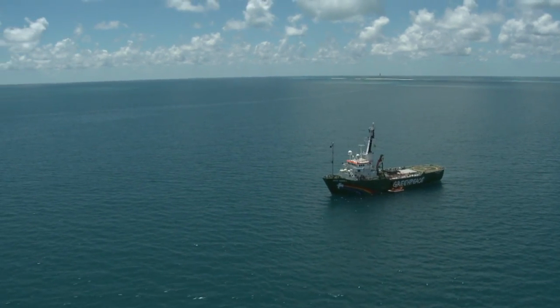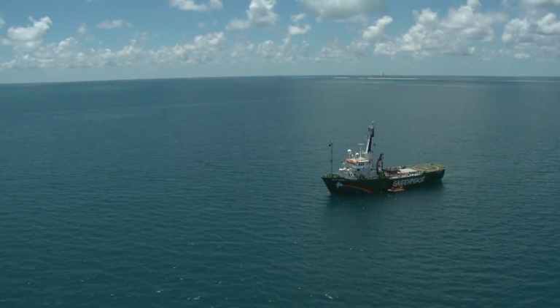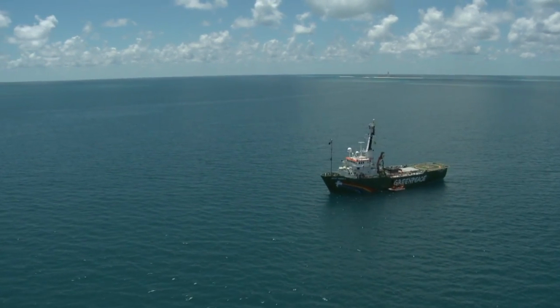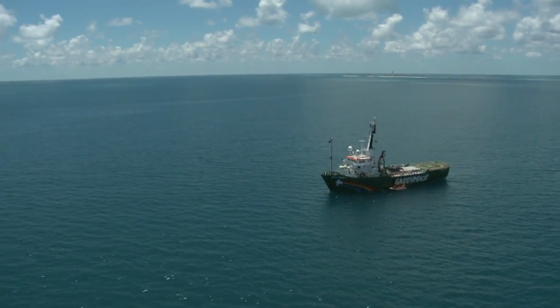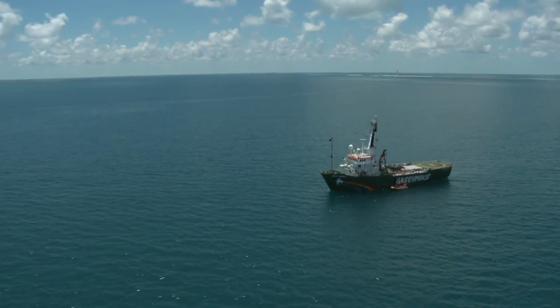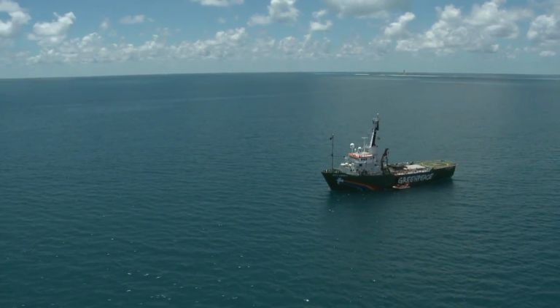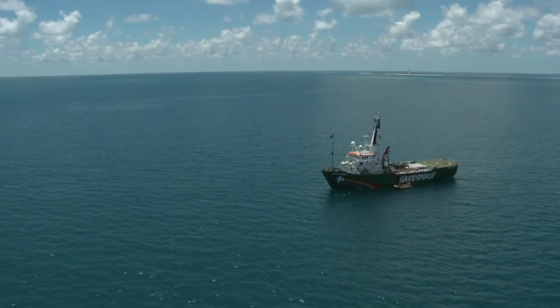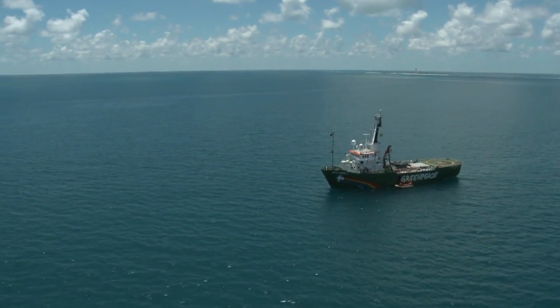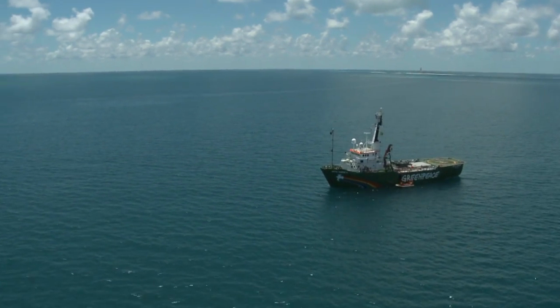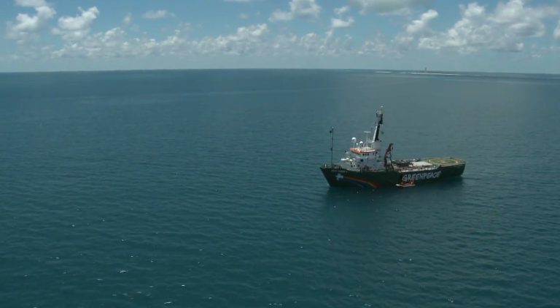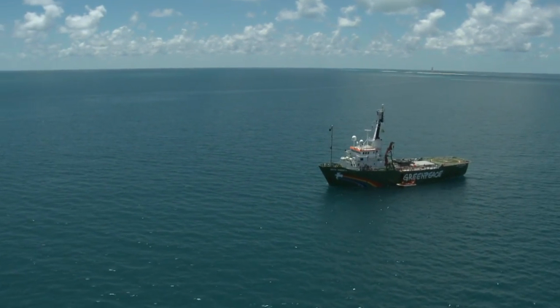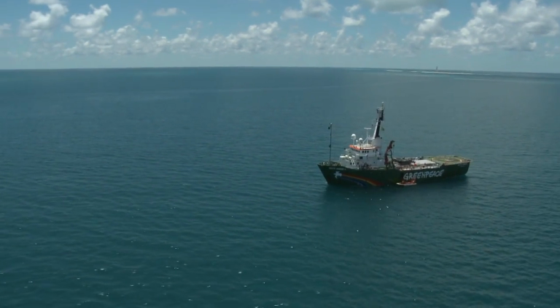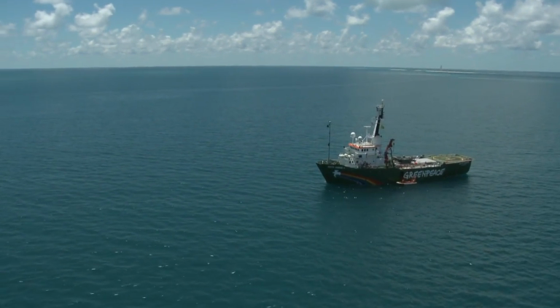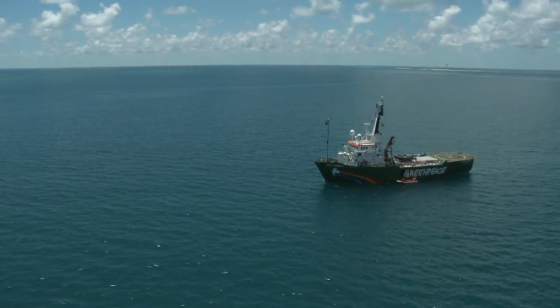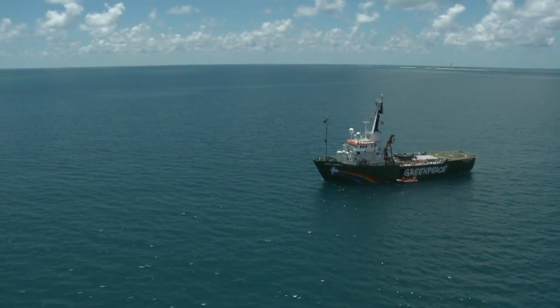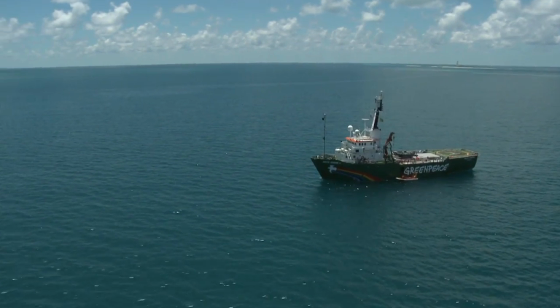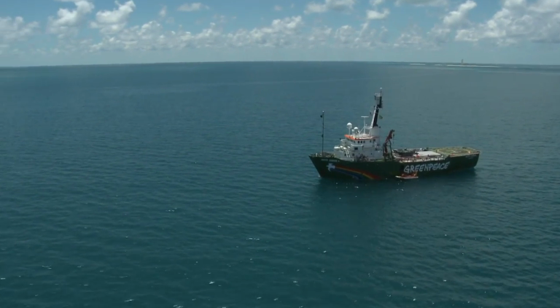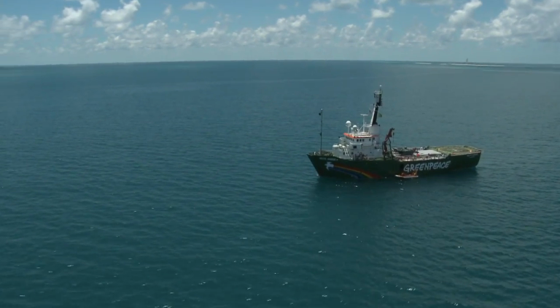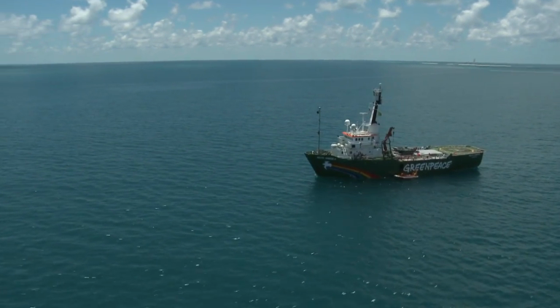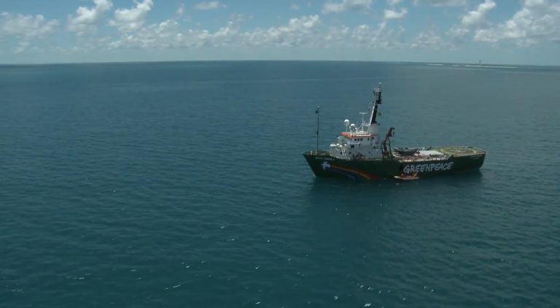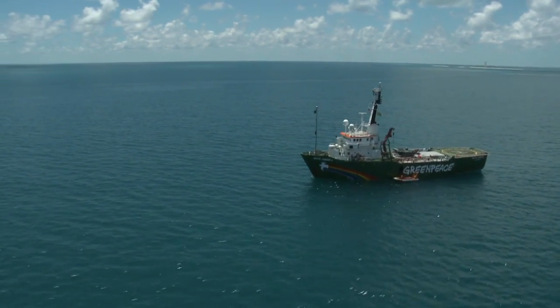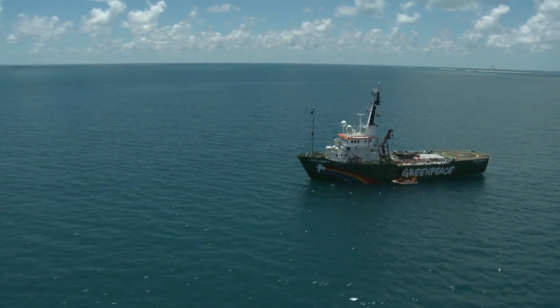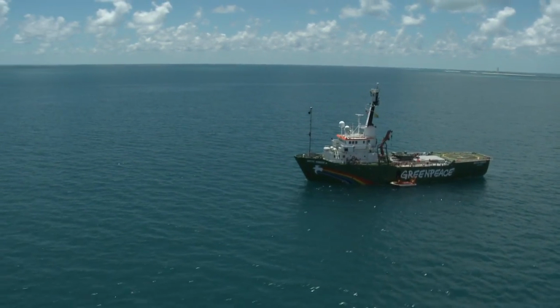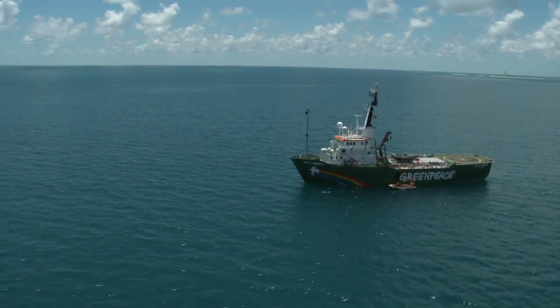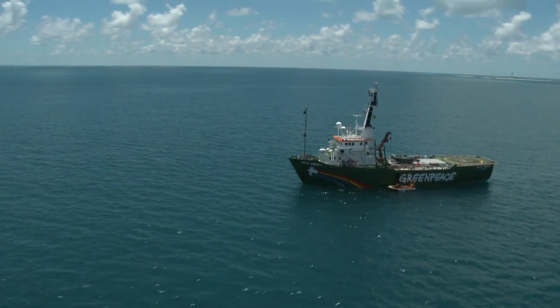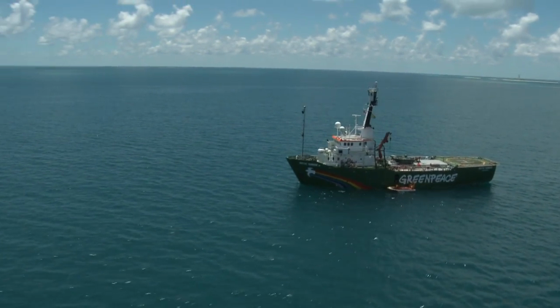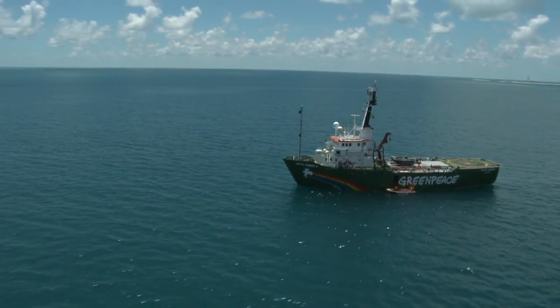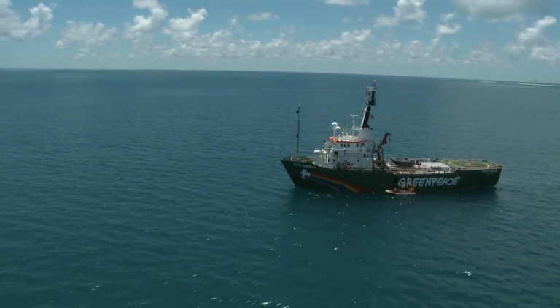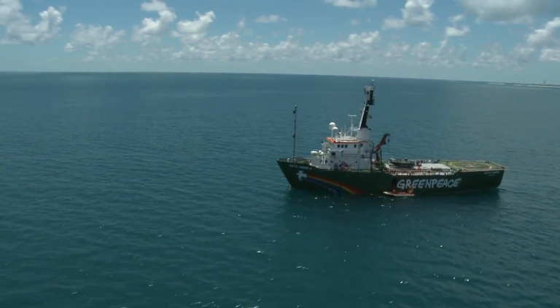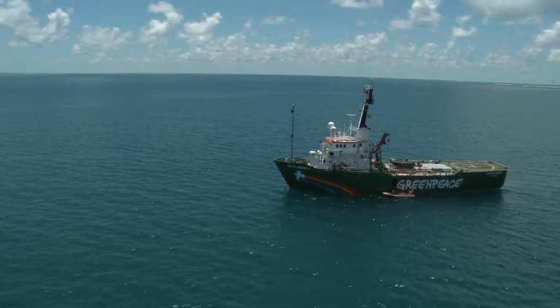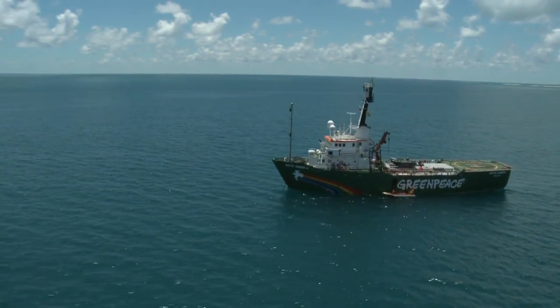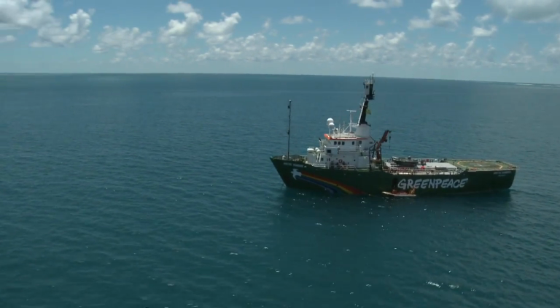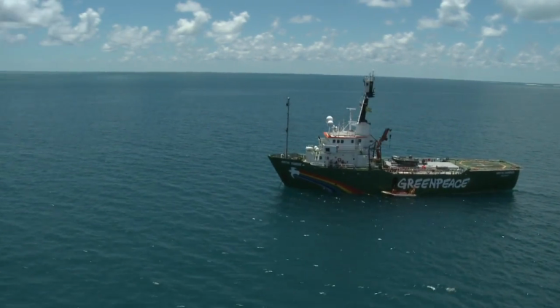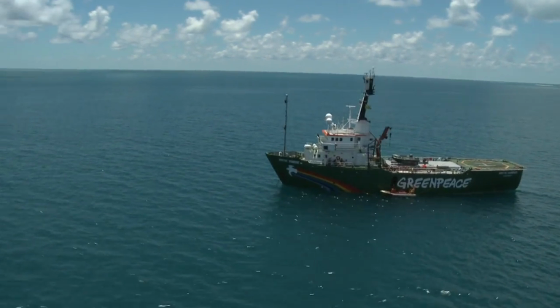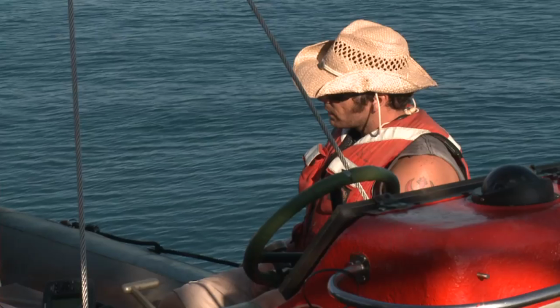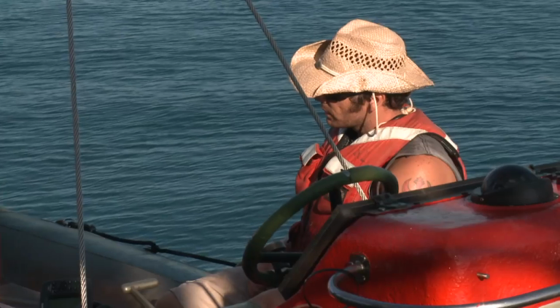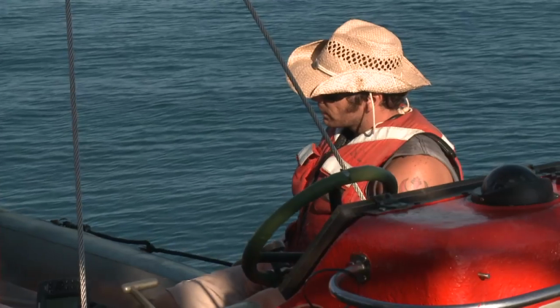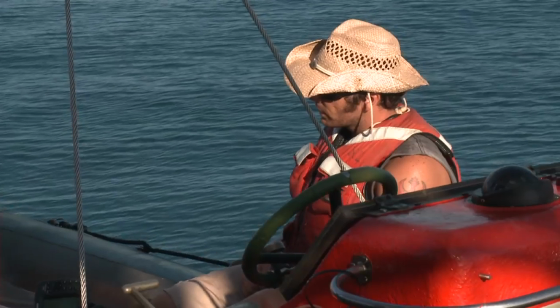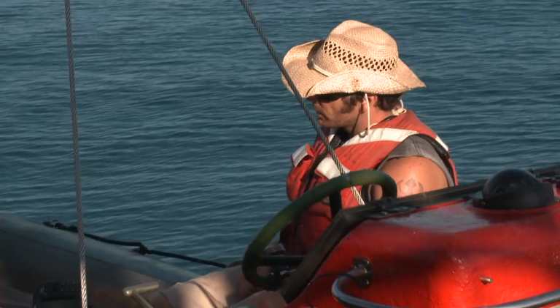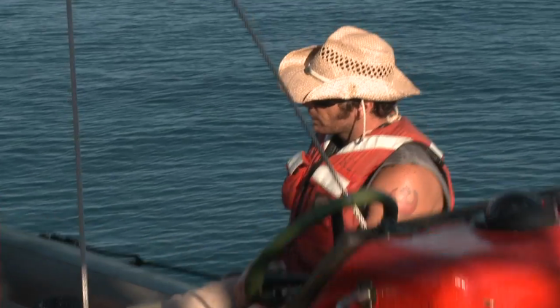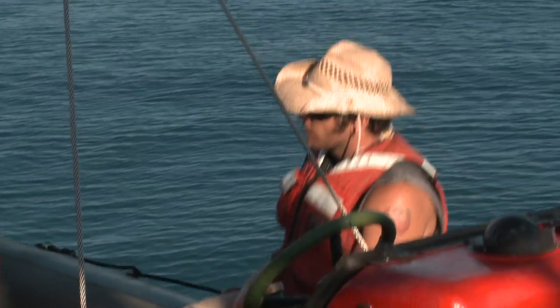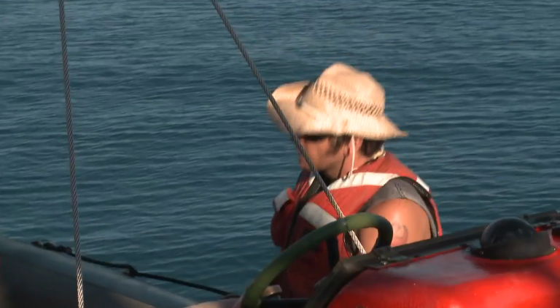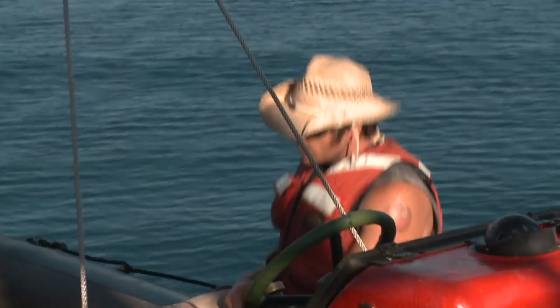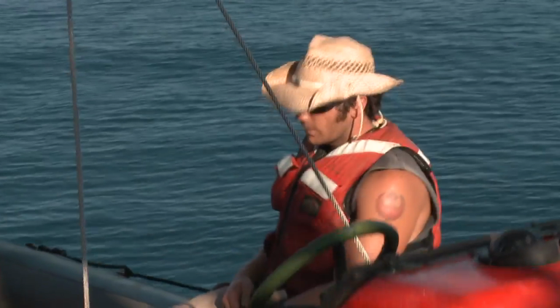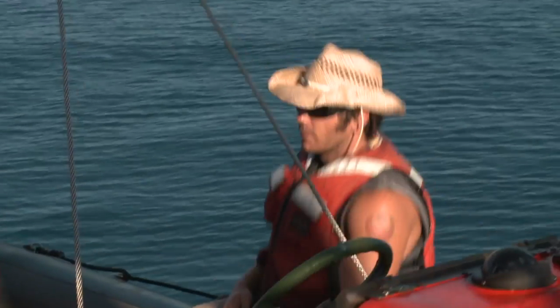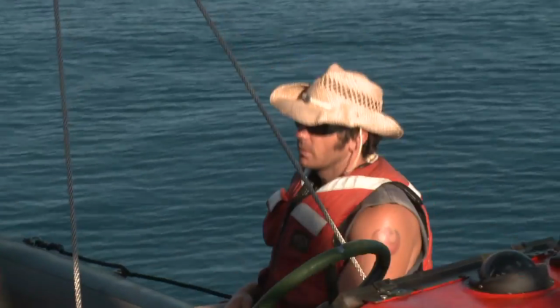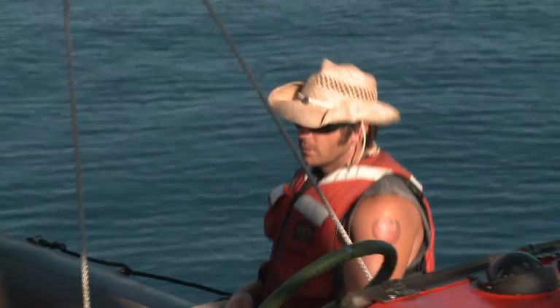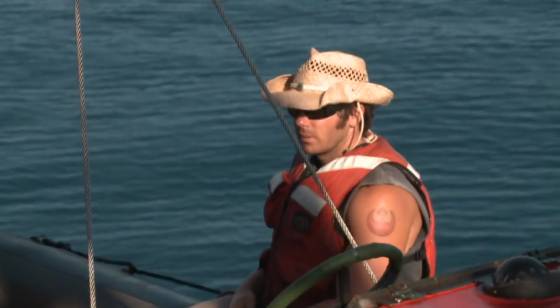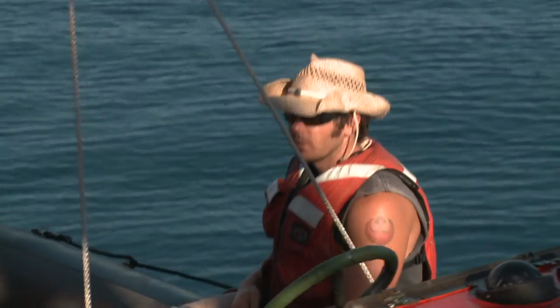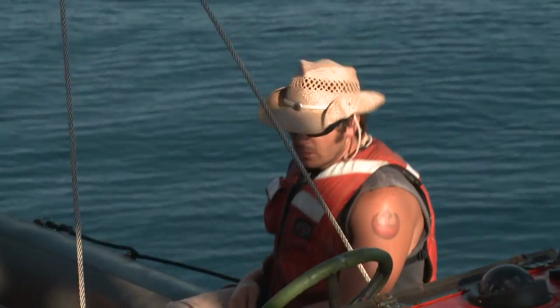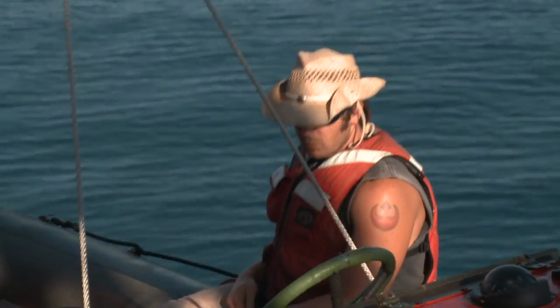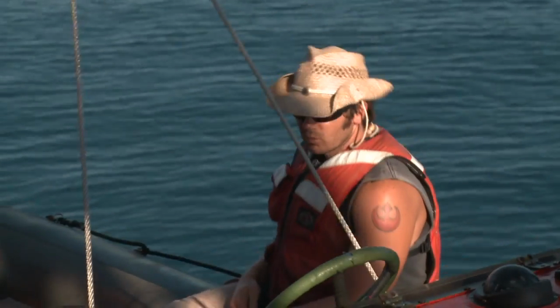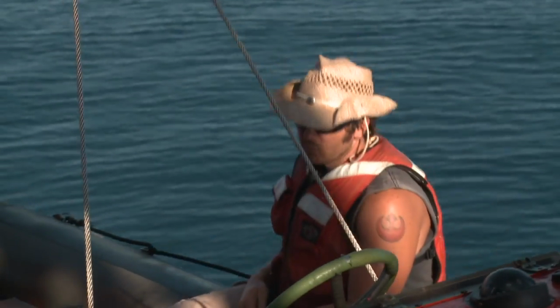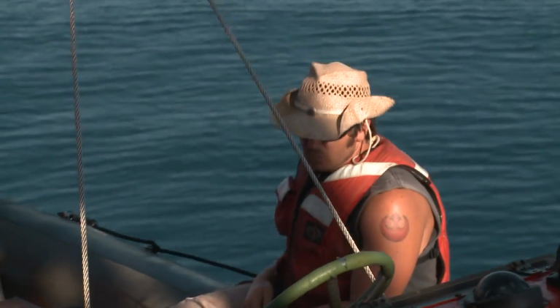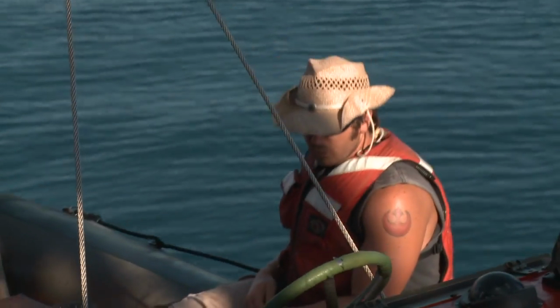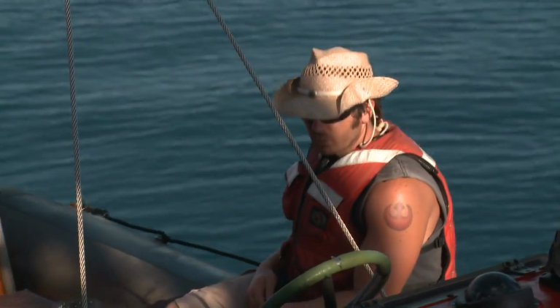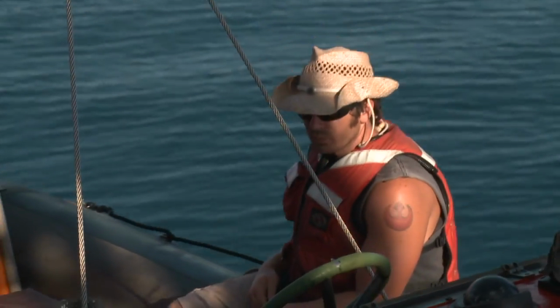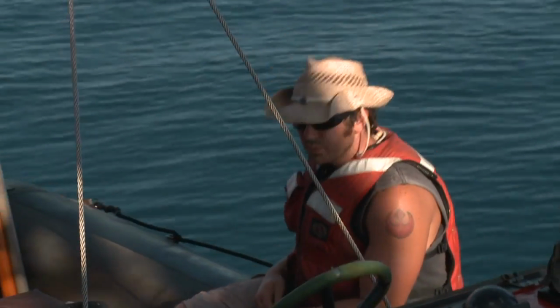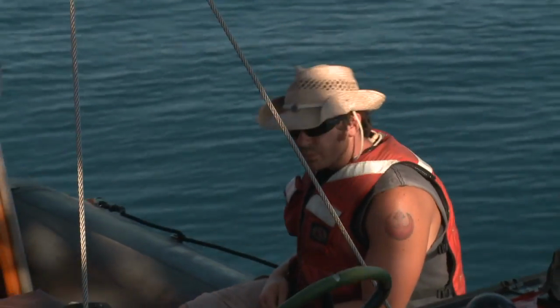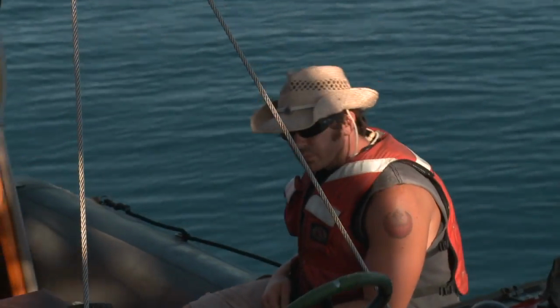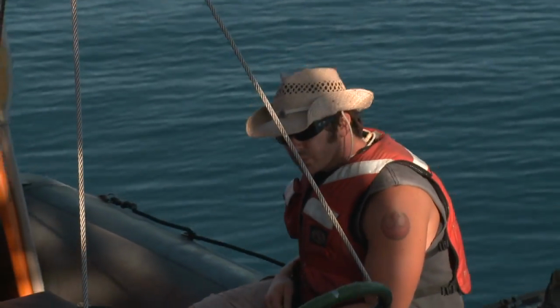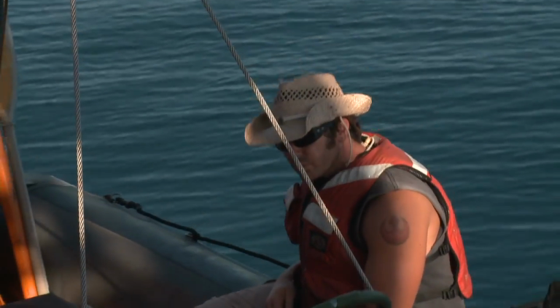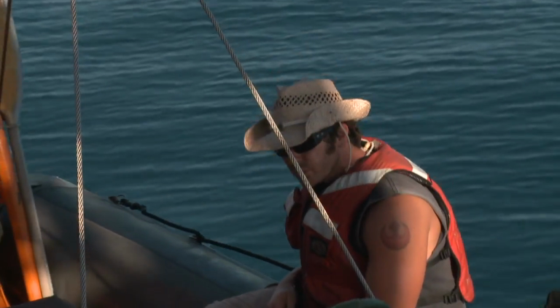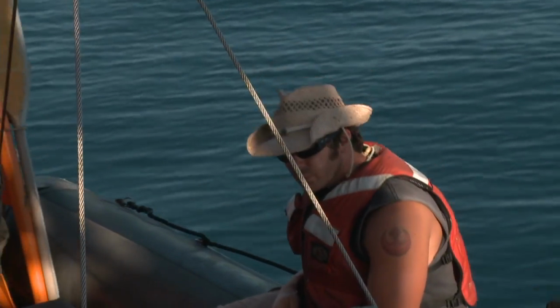We're here in the Dry Tortugas, home of the healthiest and most remote reefs in the continental United States.